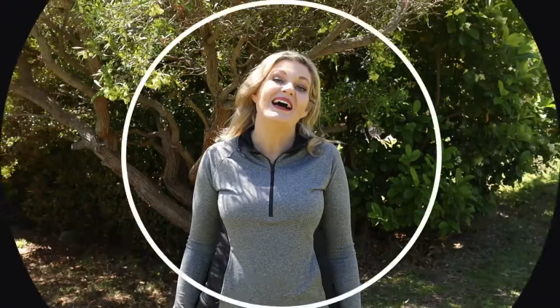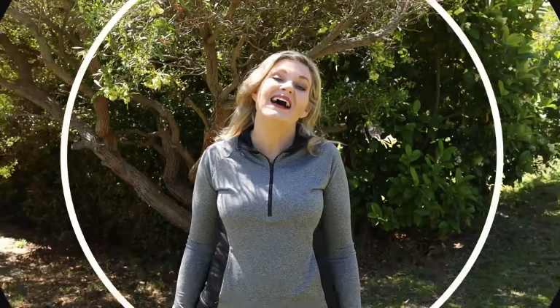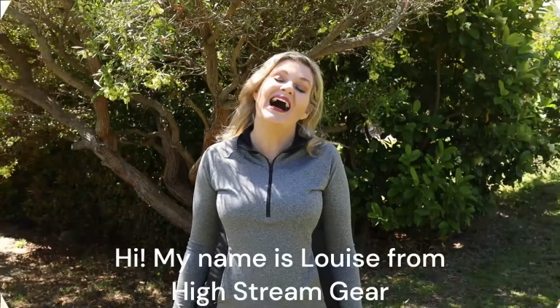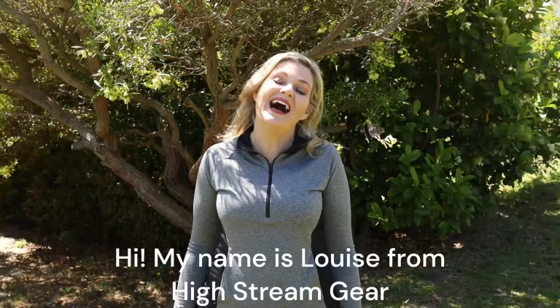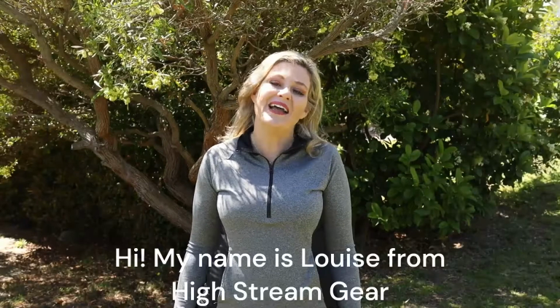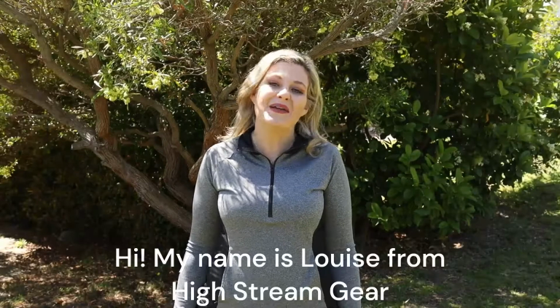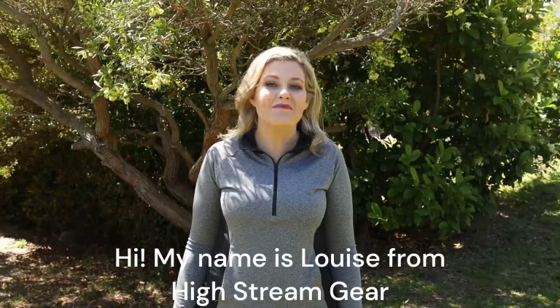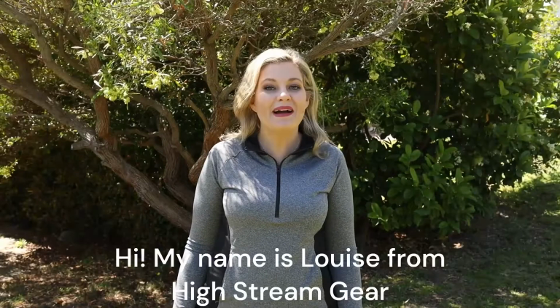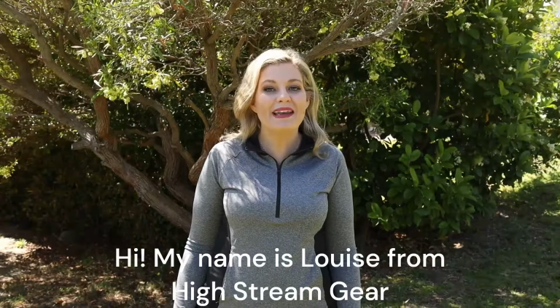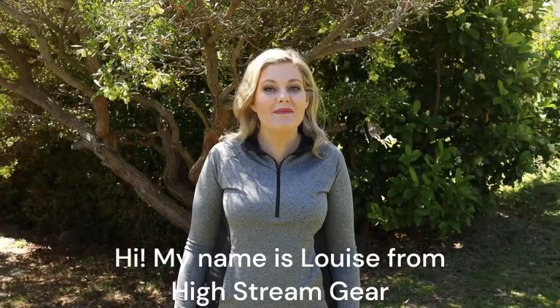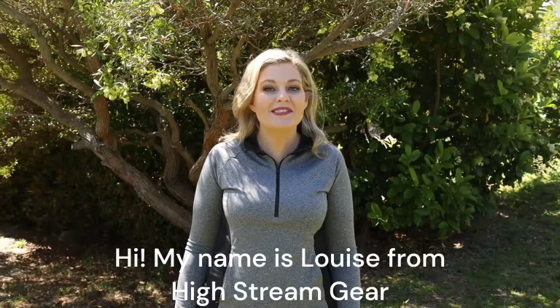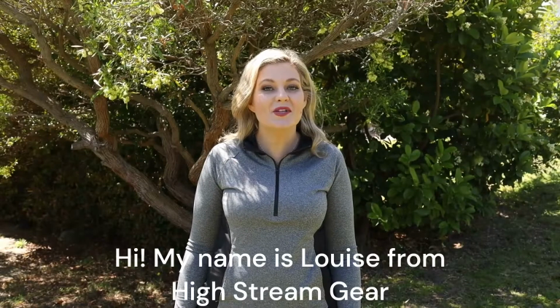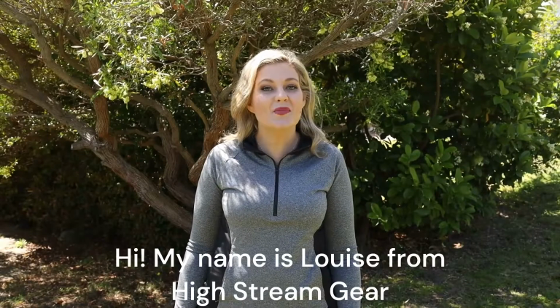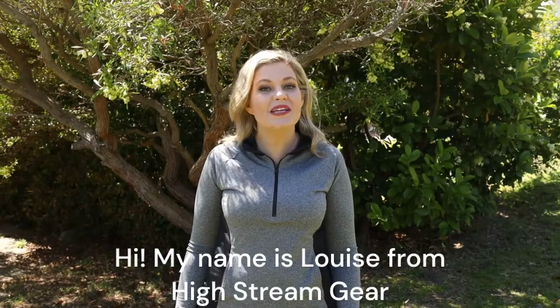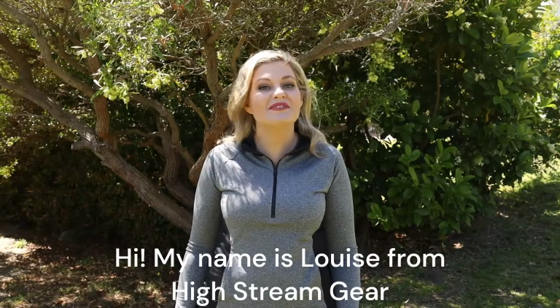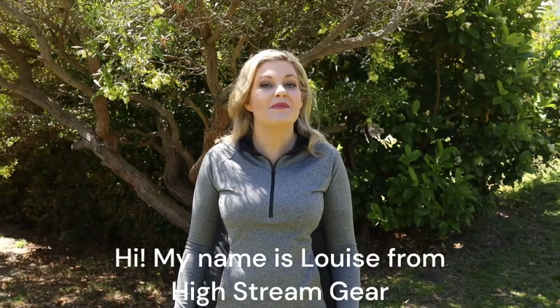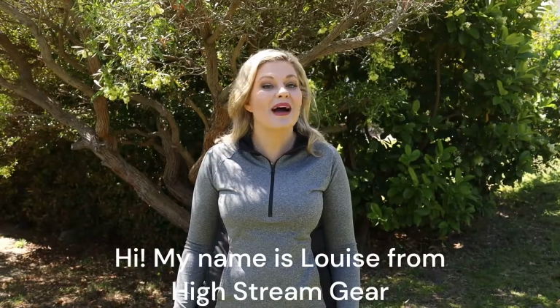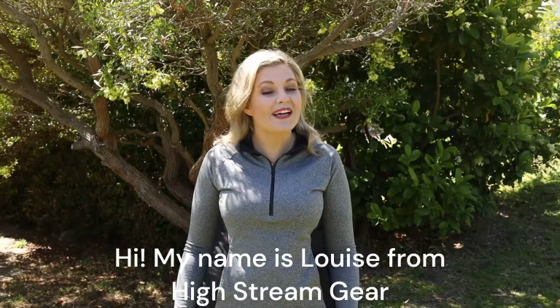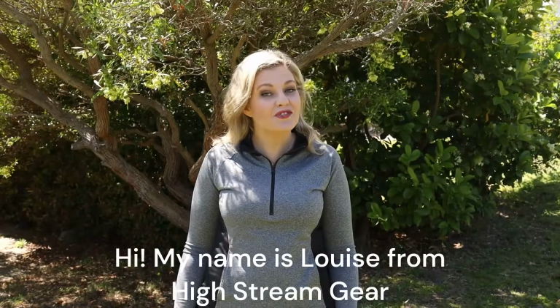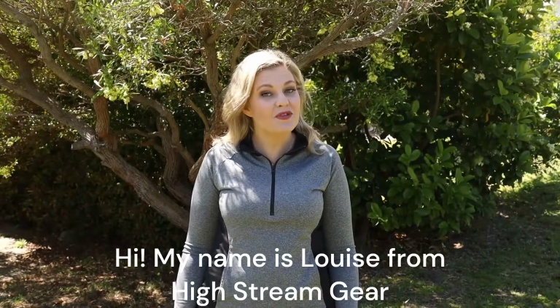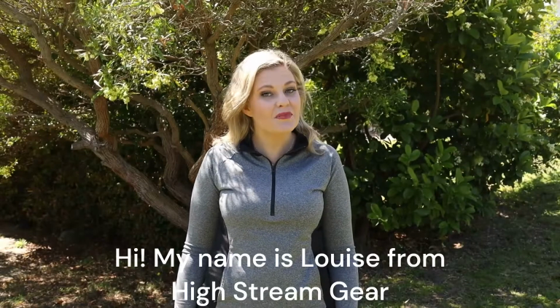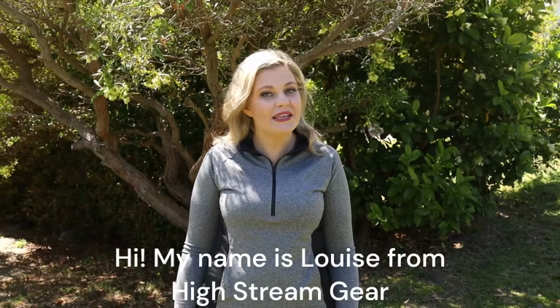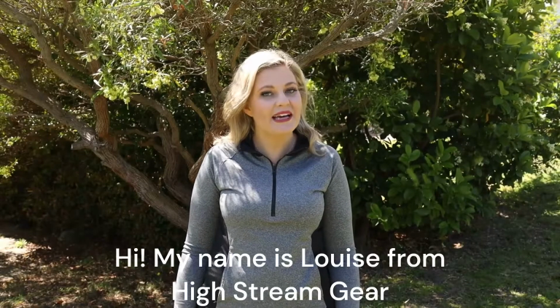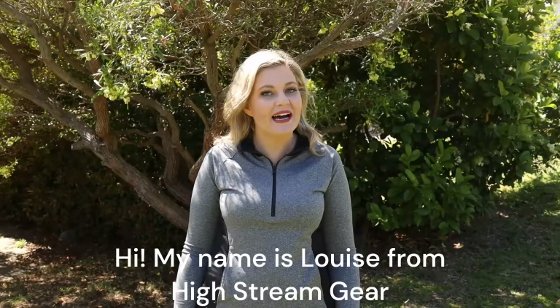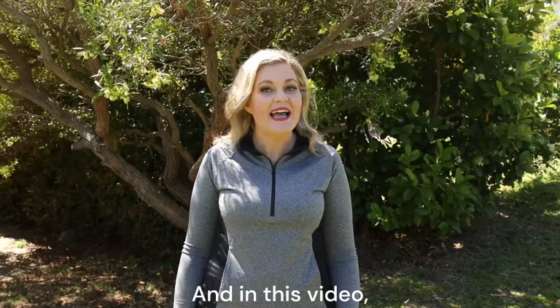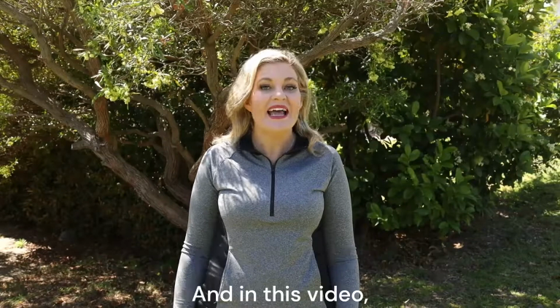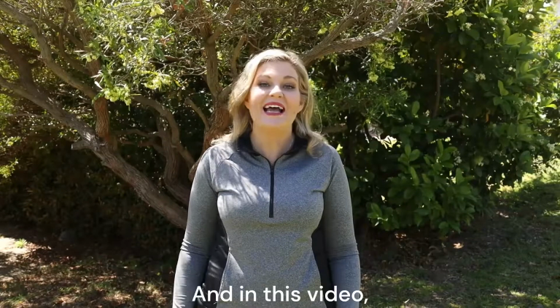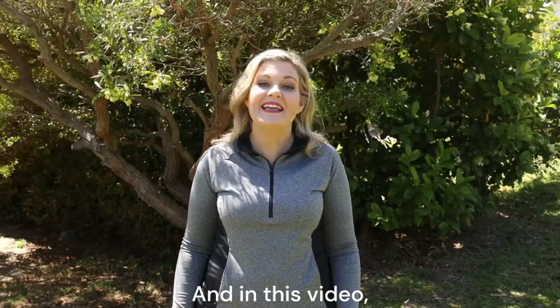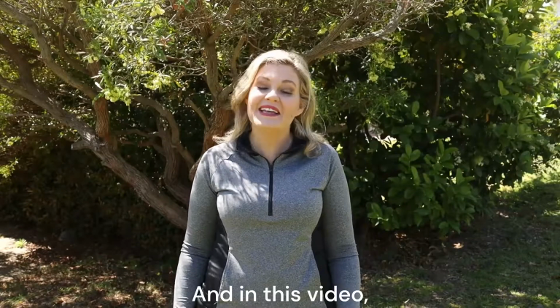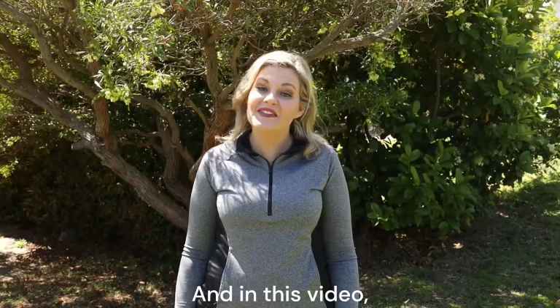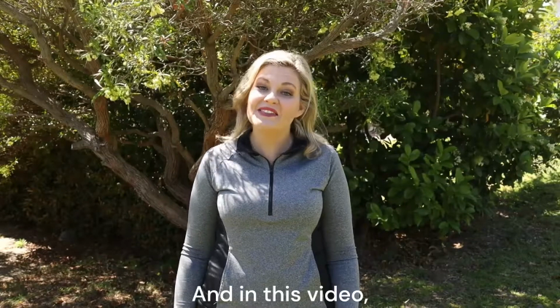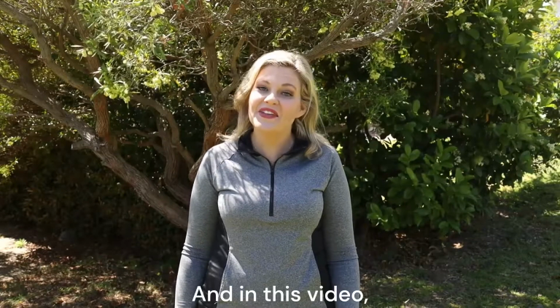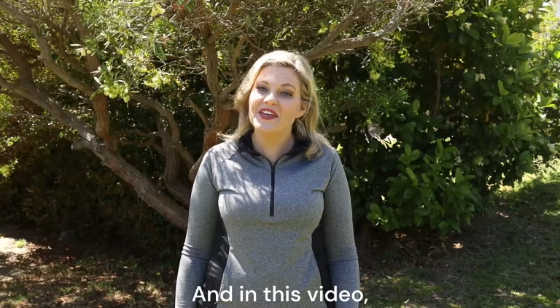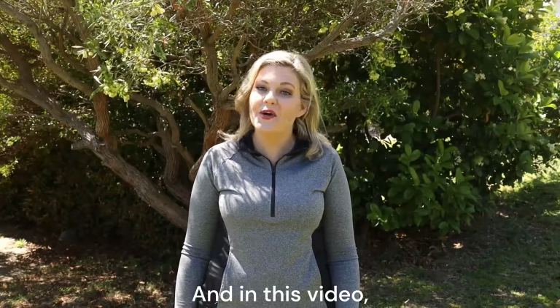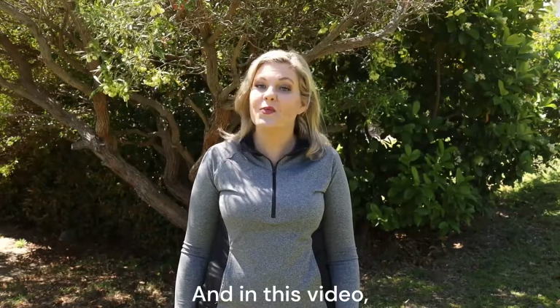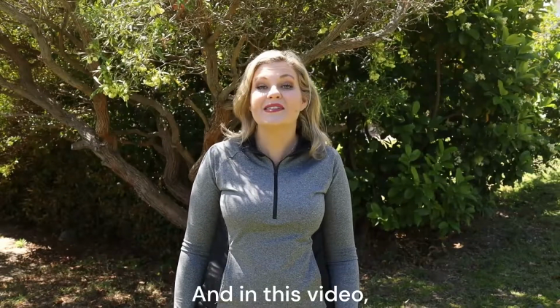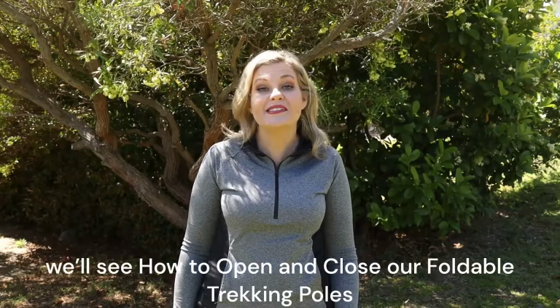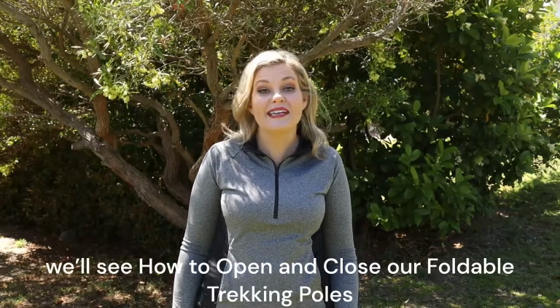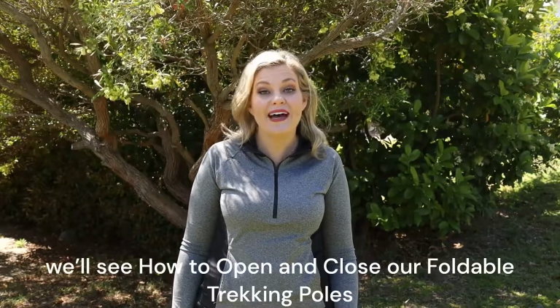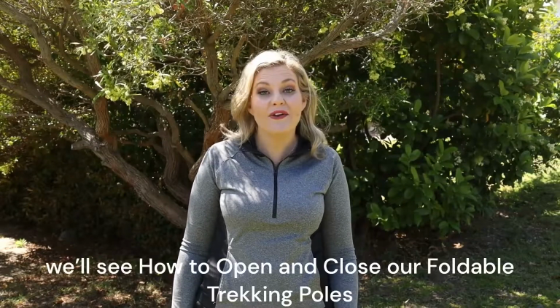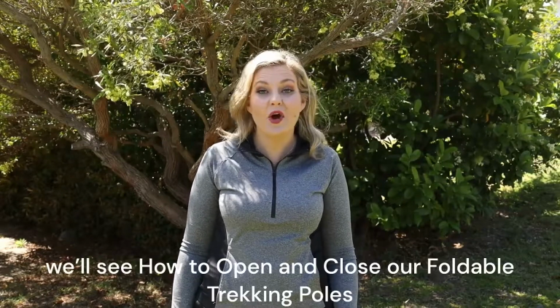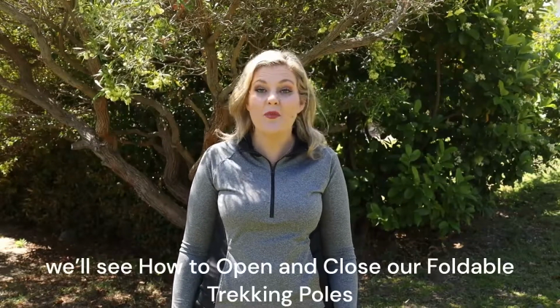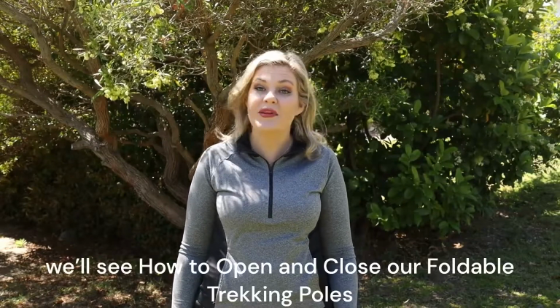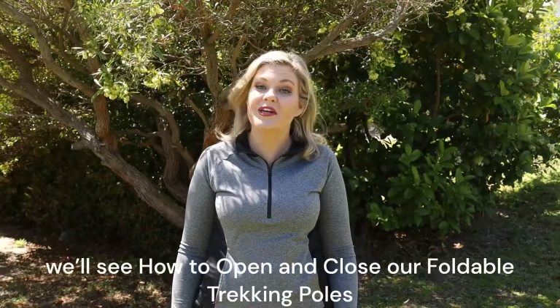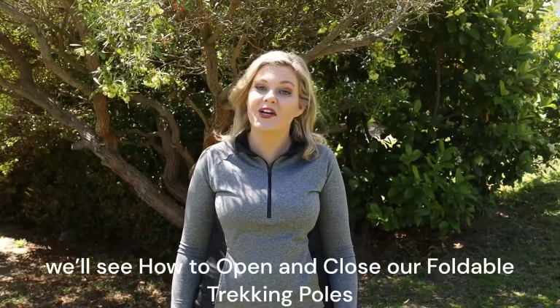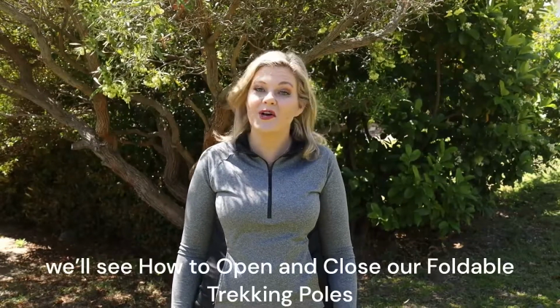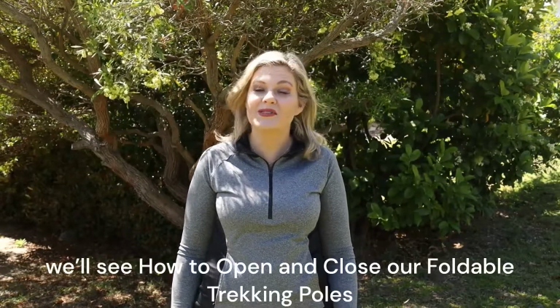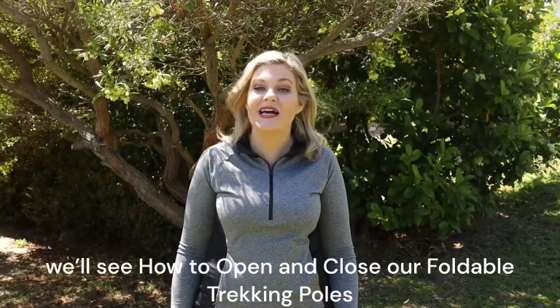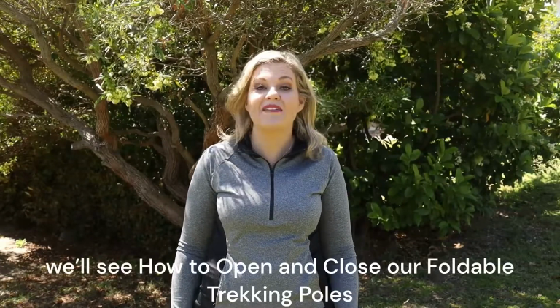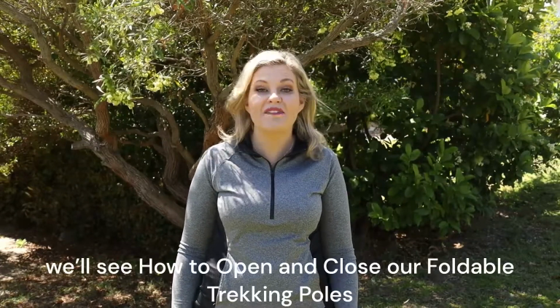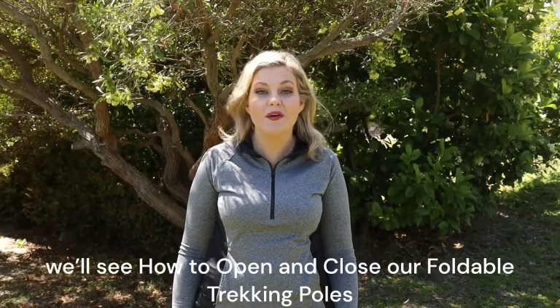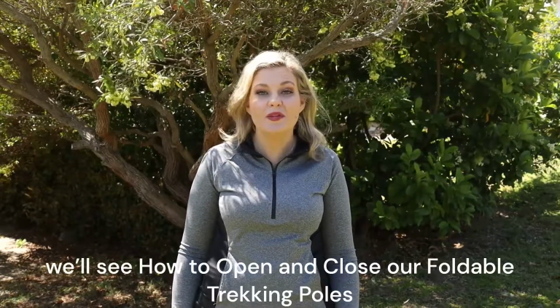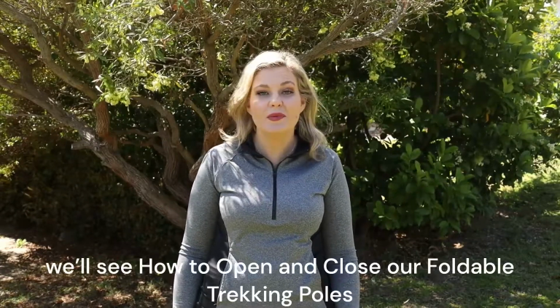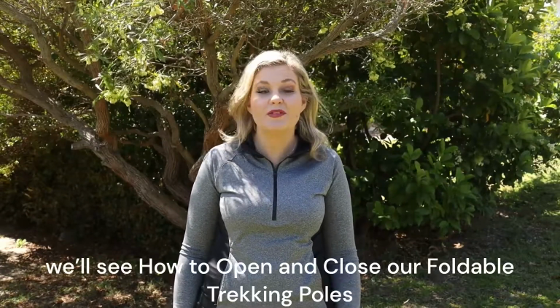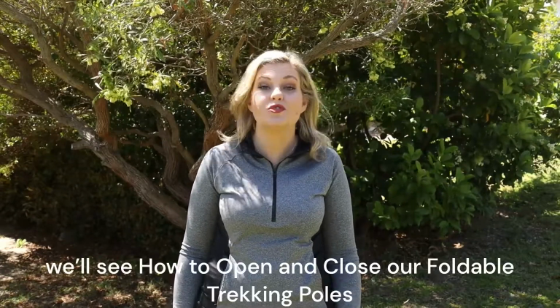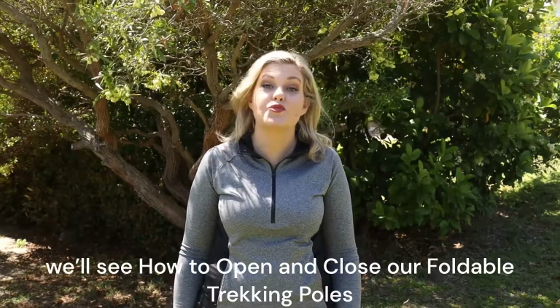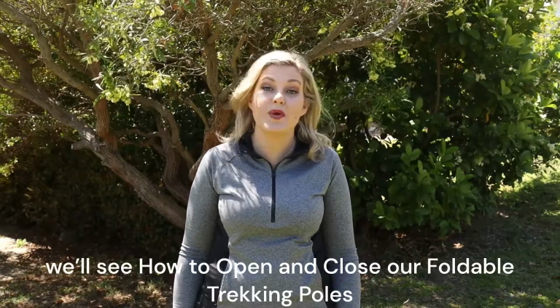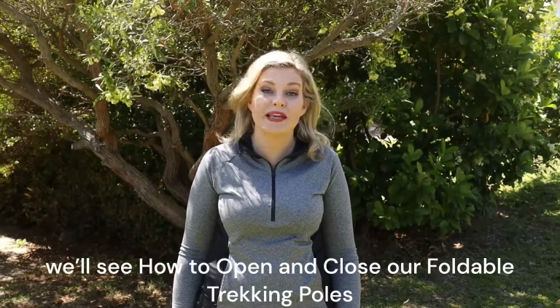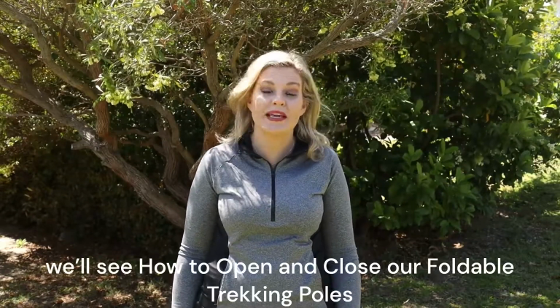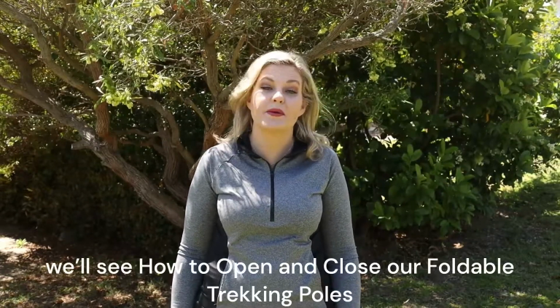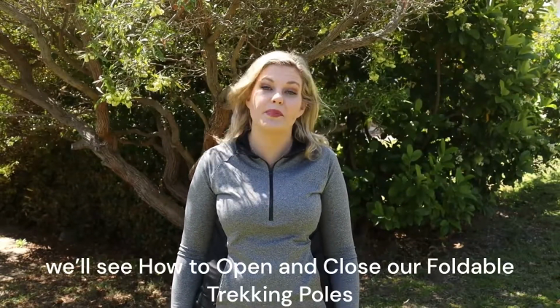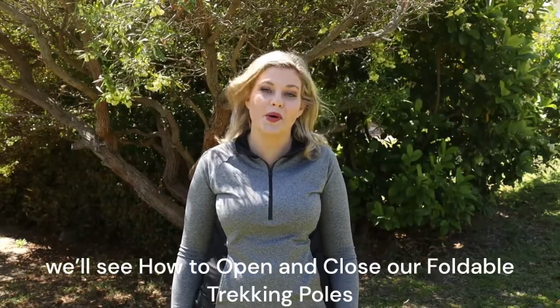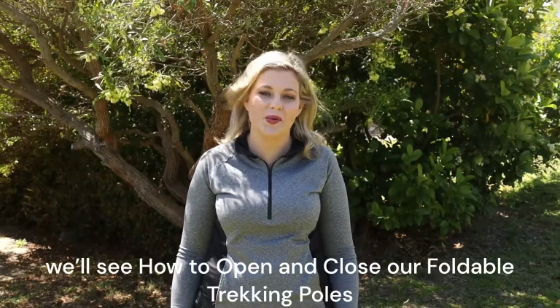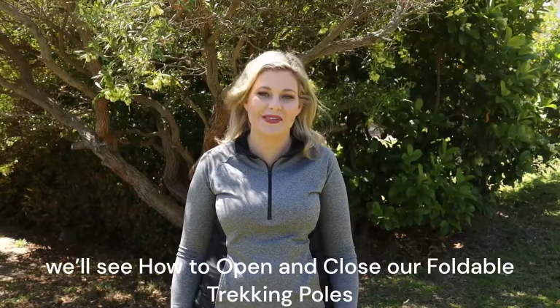Hi, my name is Louise from High Stream Gear, and in this video we'll see how to open and close our foldable trekking poles.